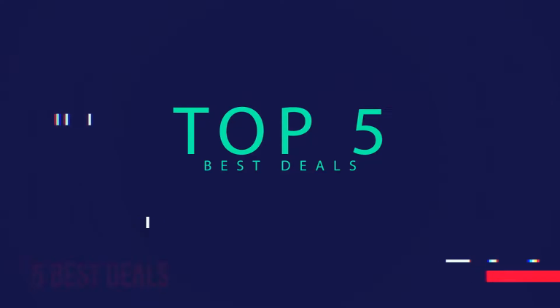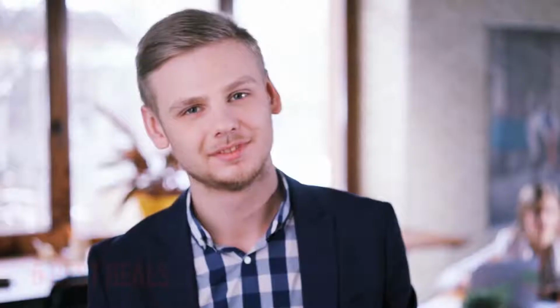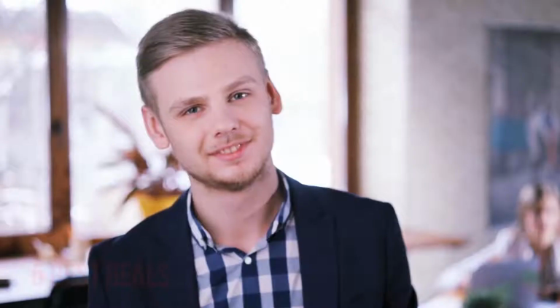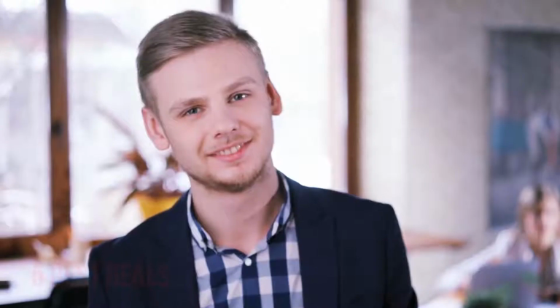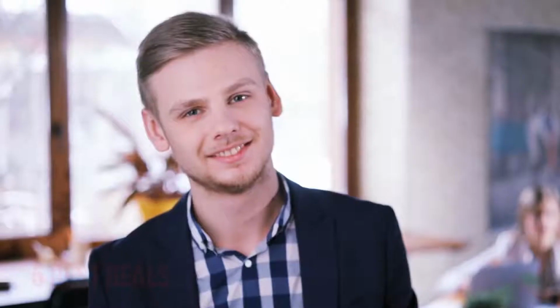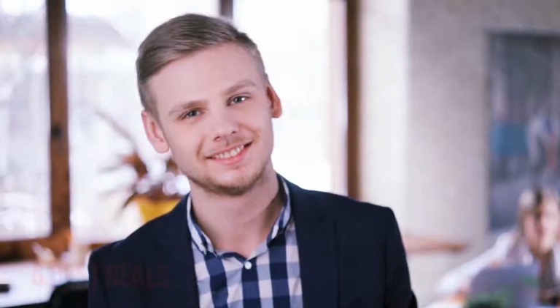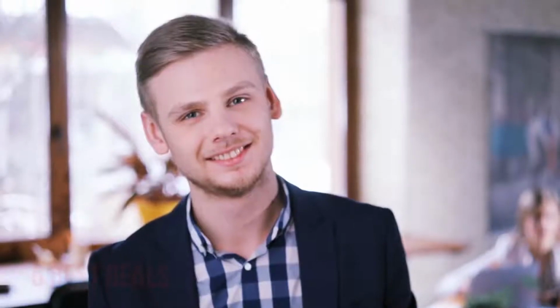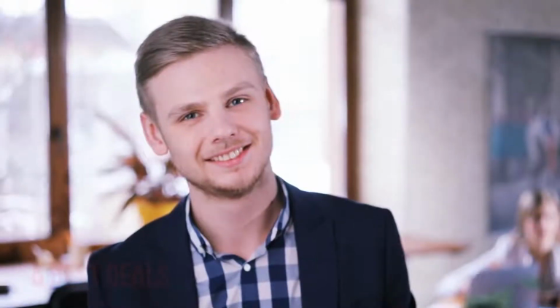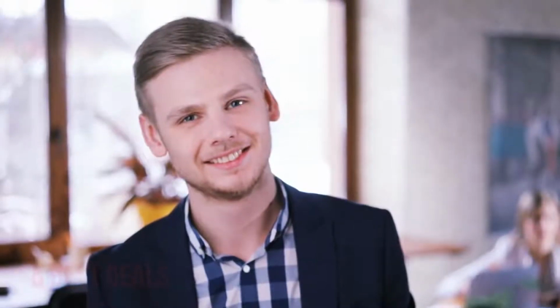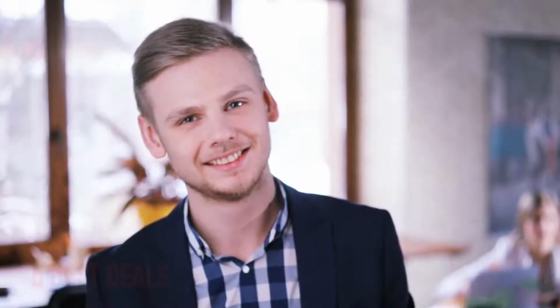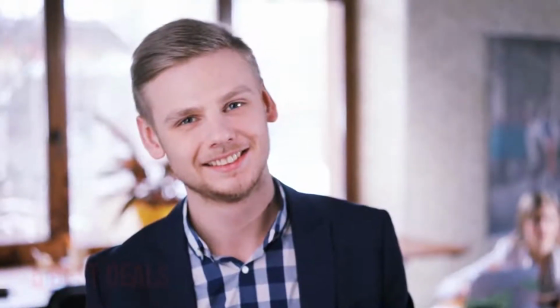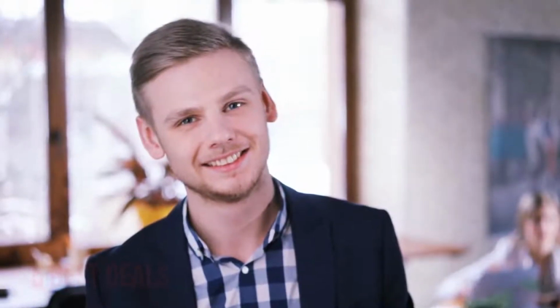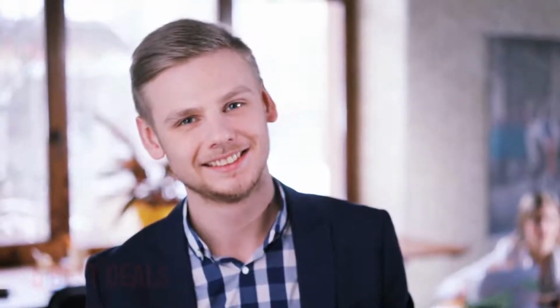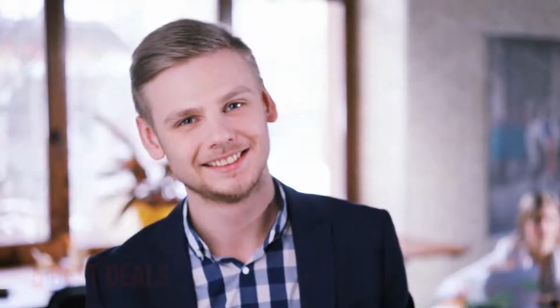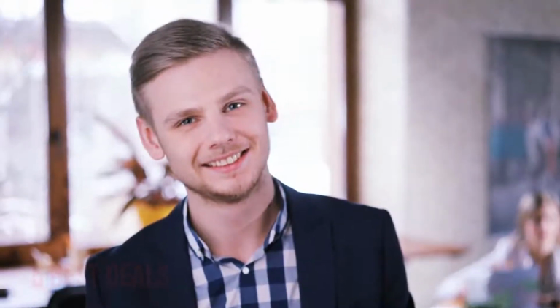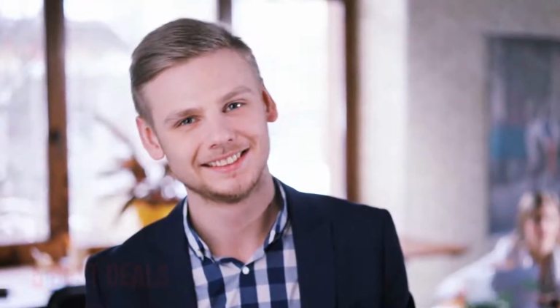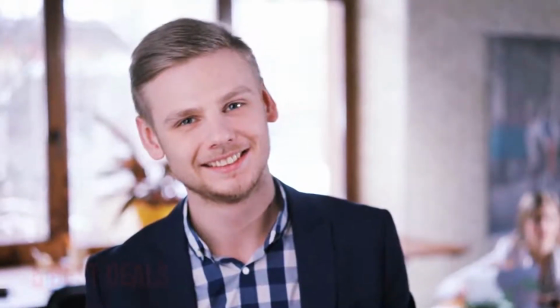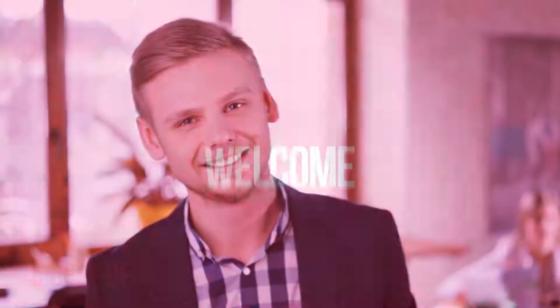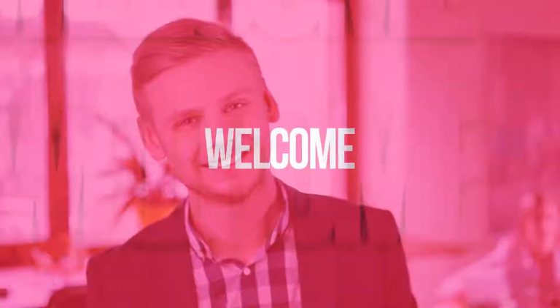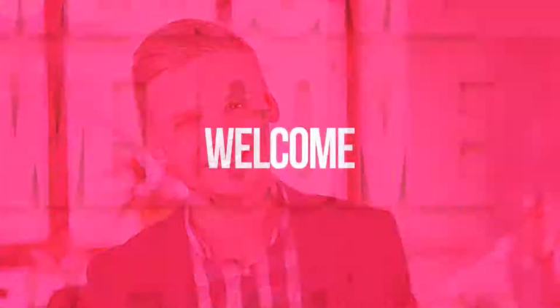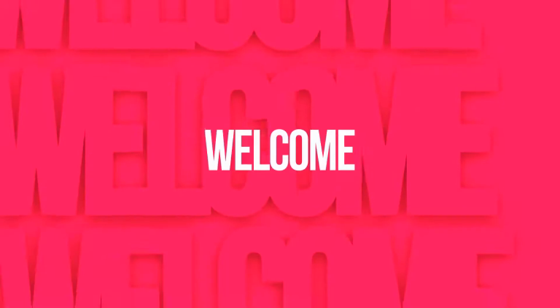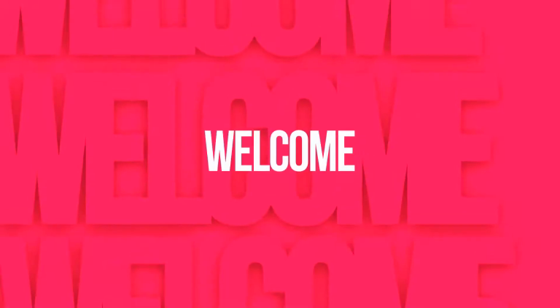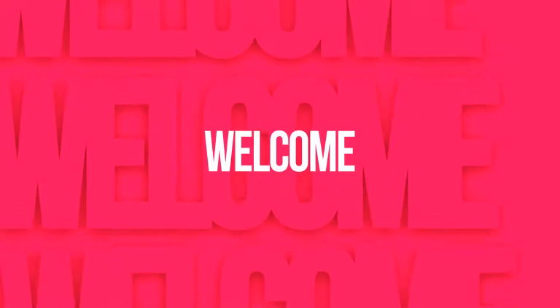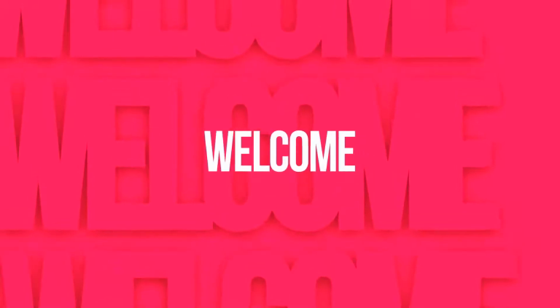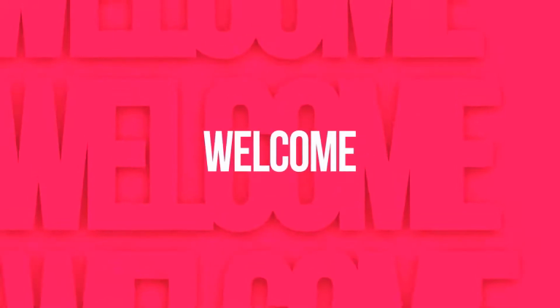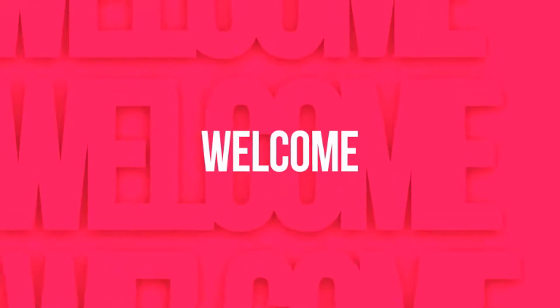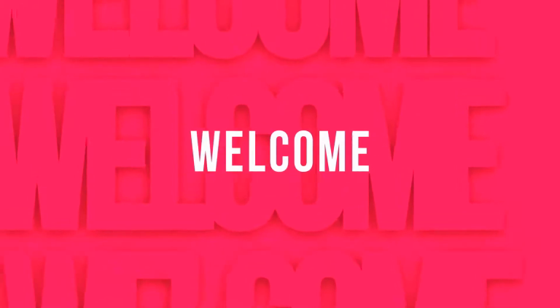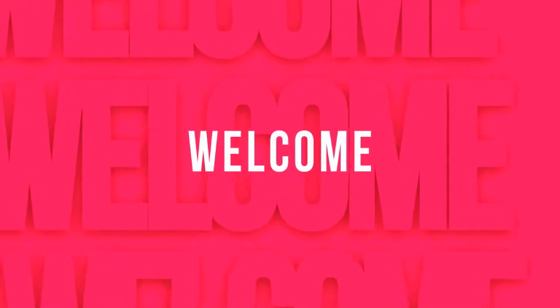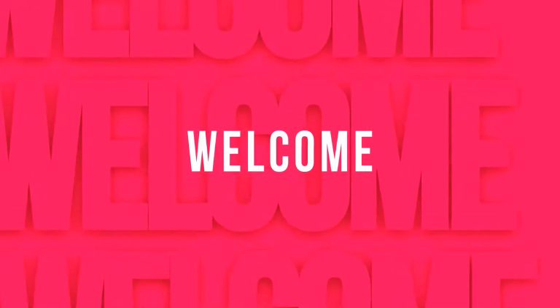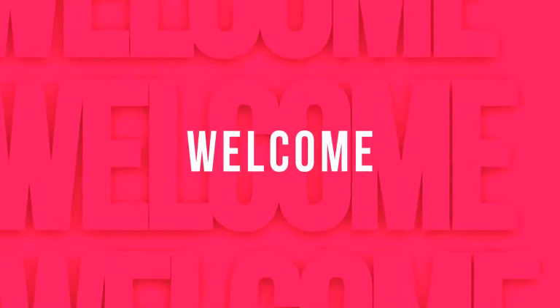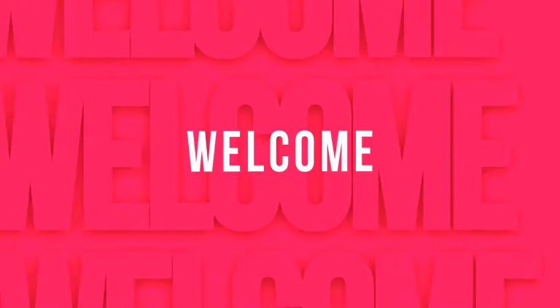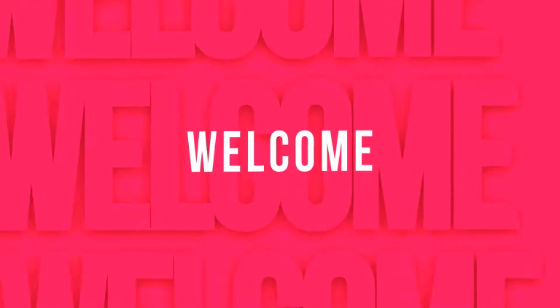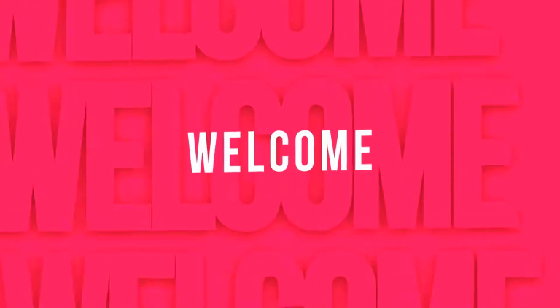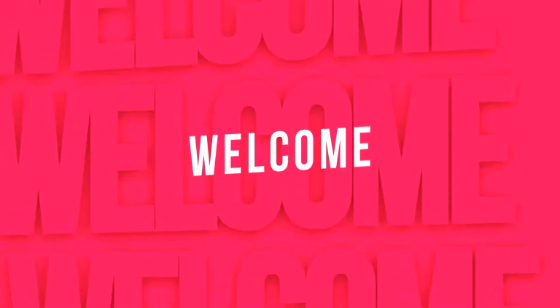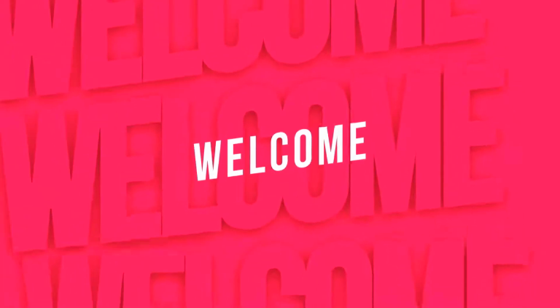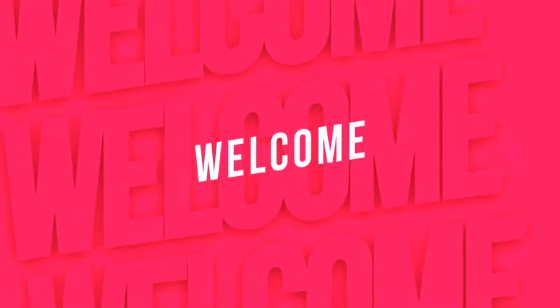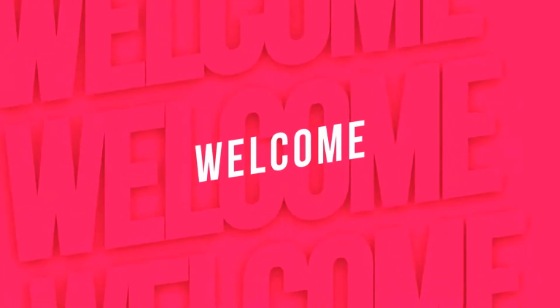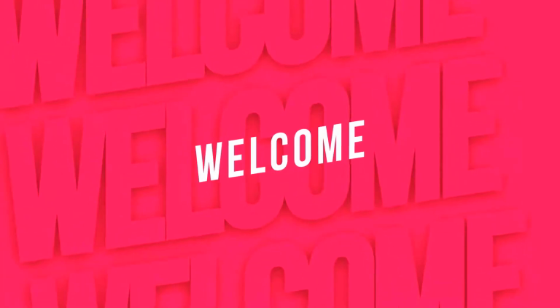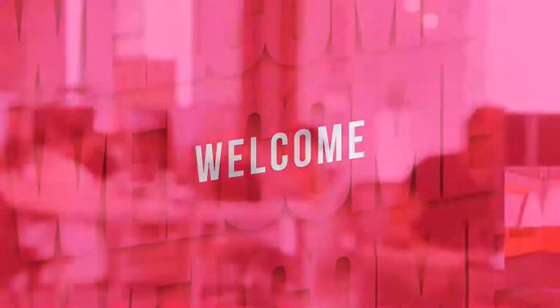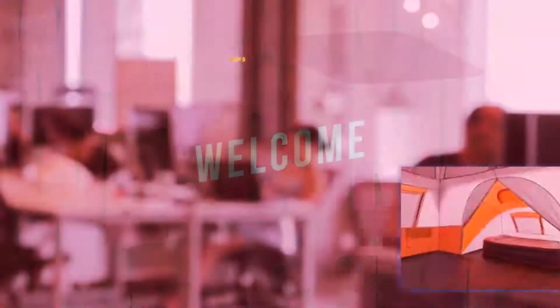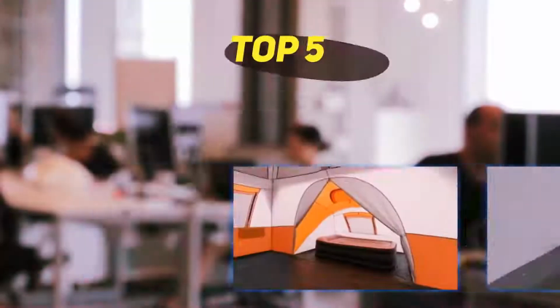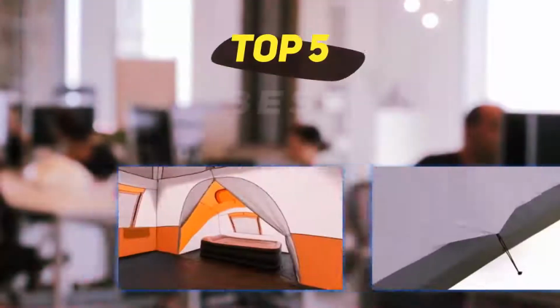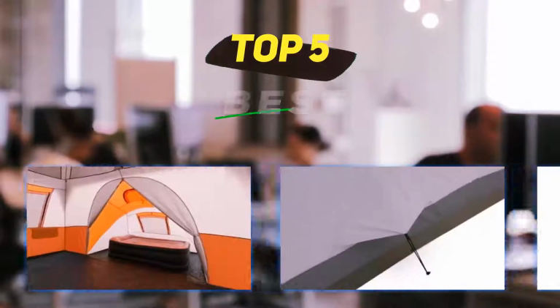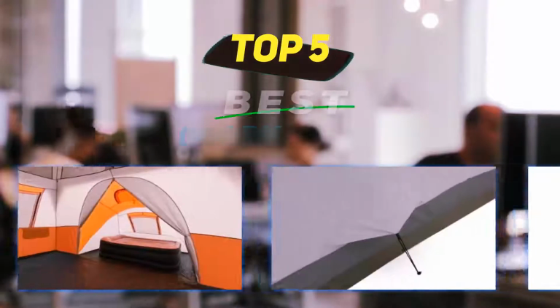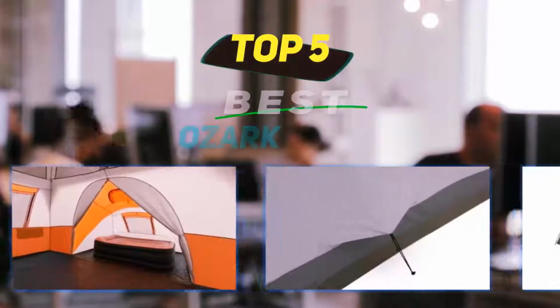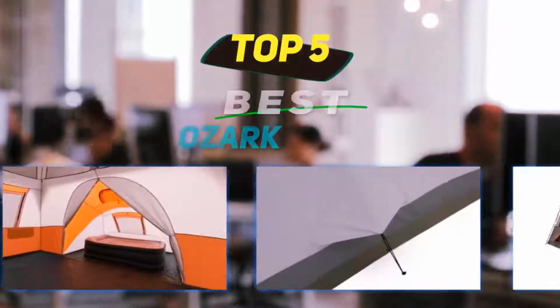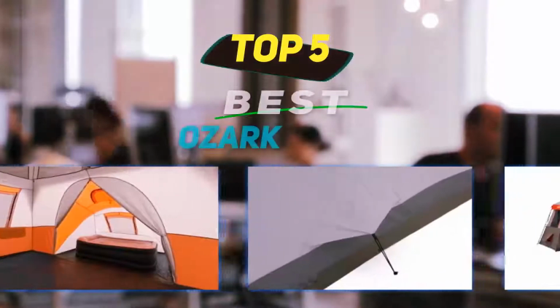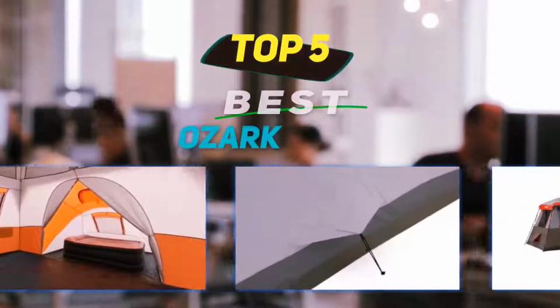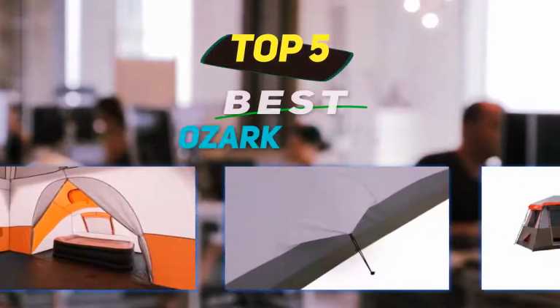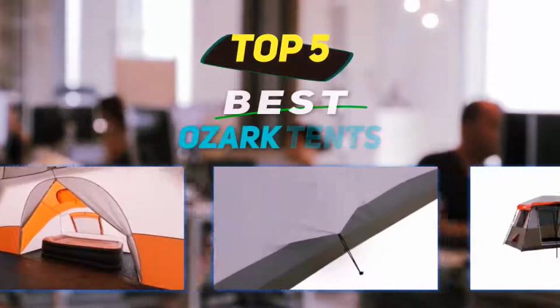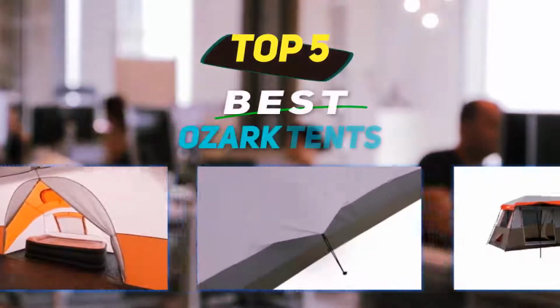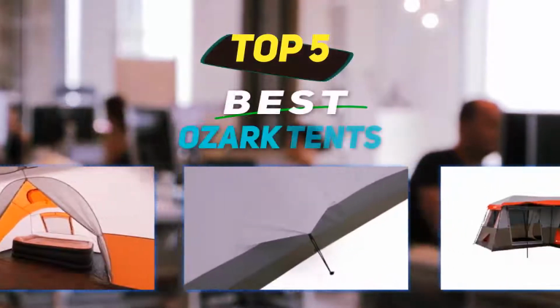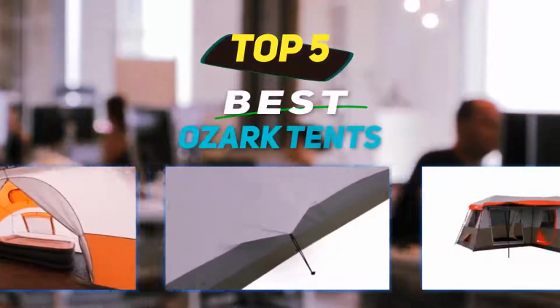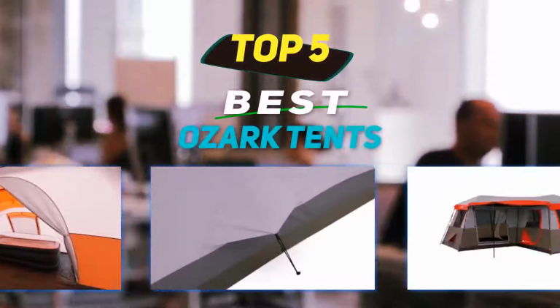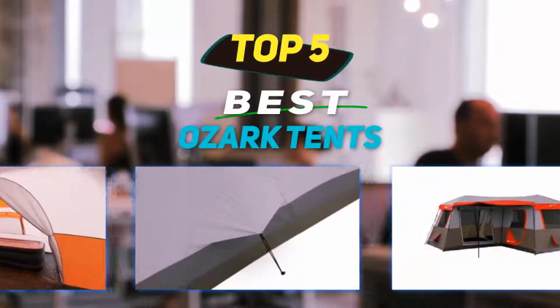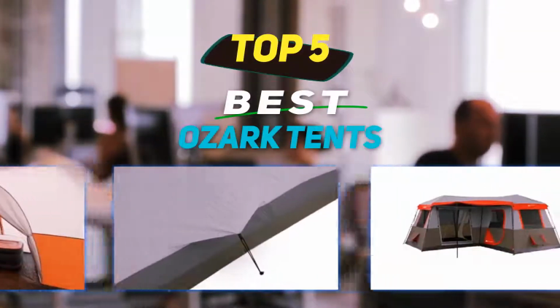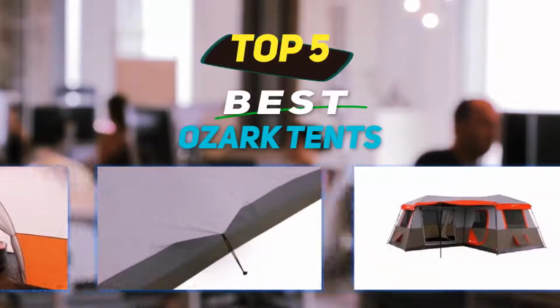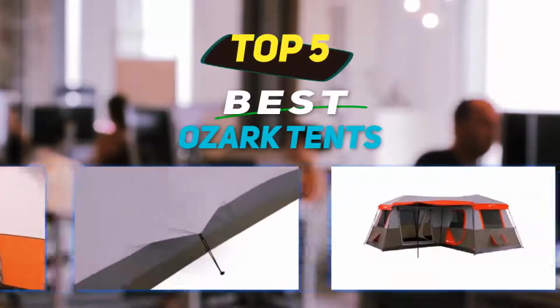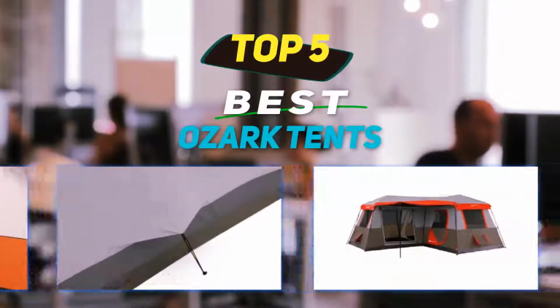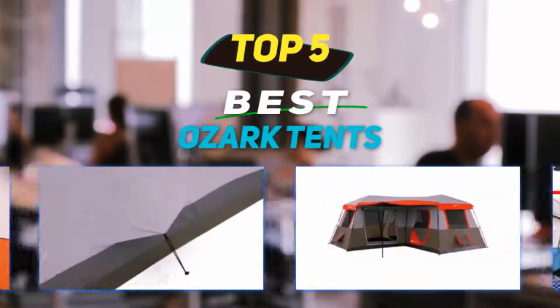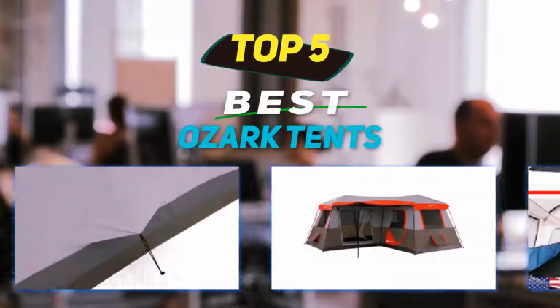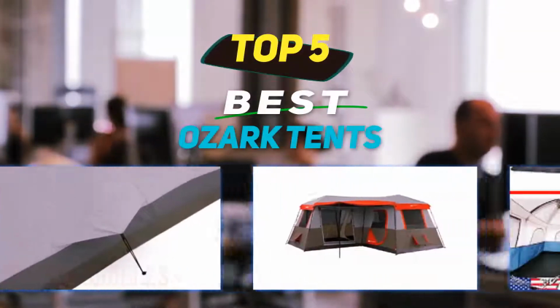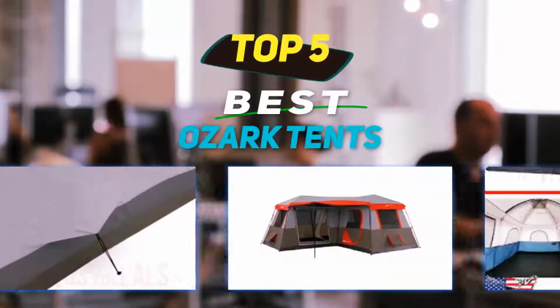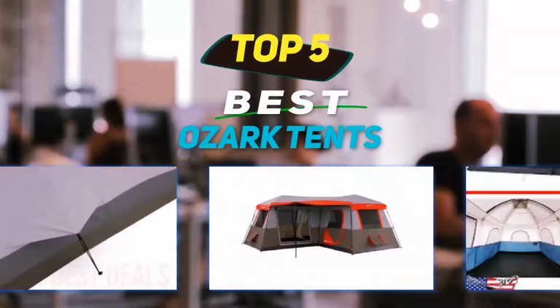Hey guys, welcome back to my channel. In this video, I'm gonna talk about the top 5 best Ozark tents.